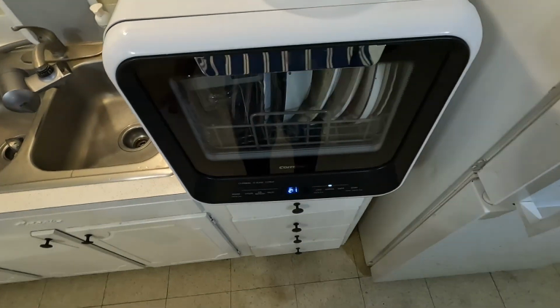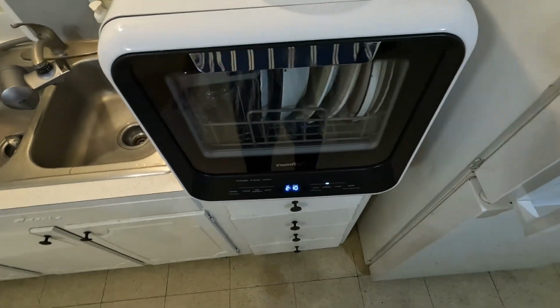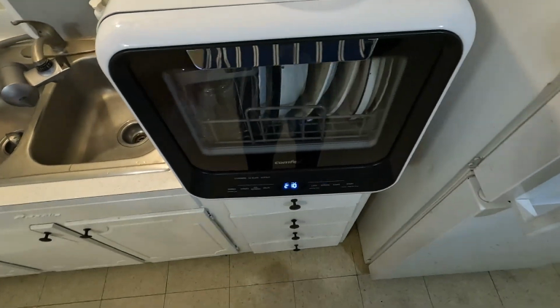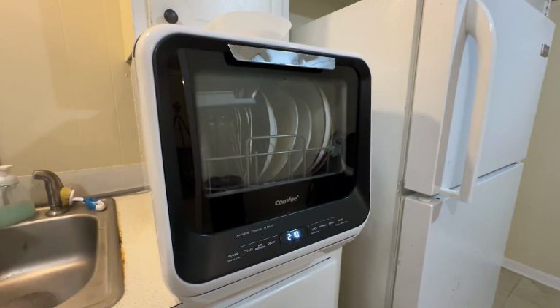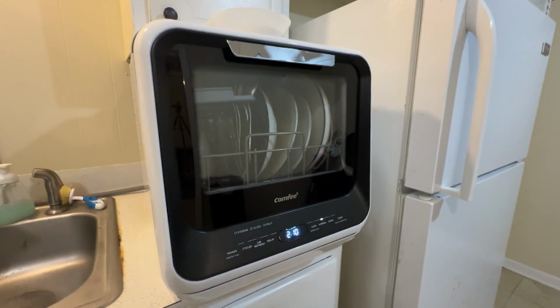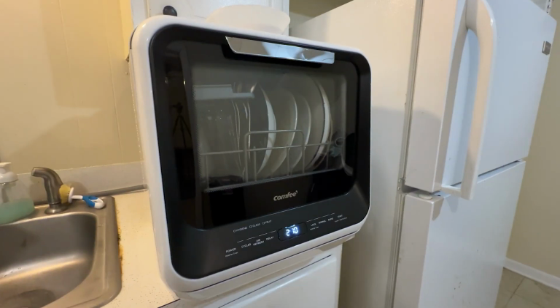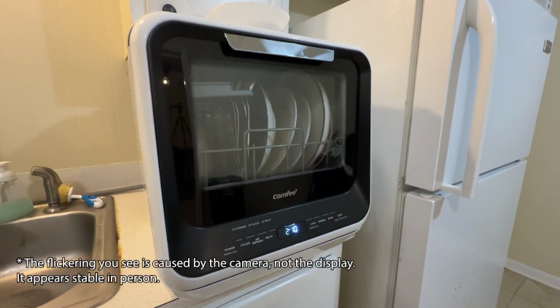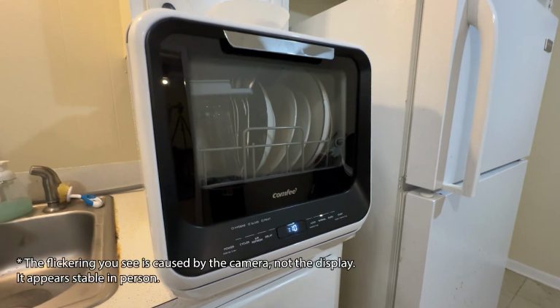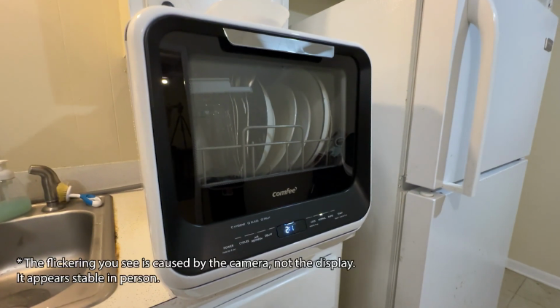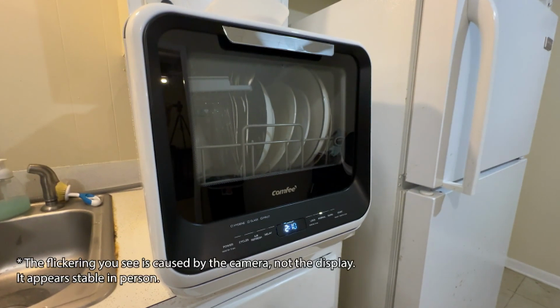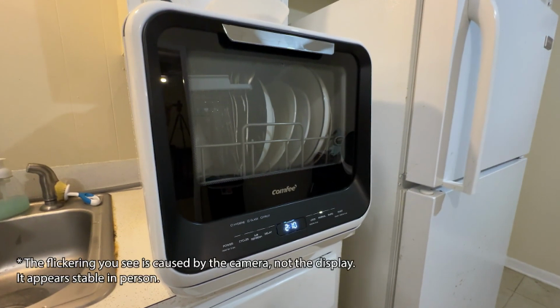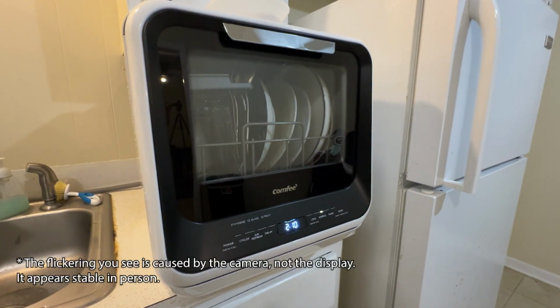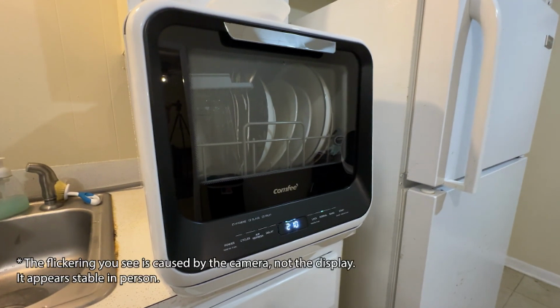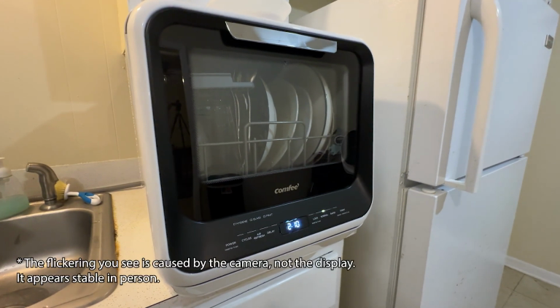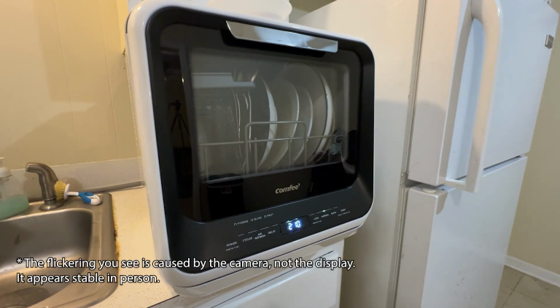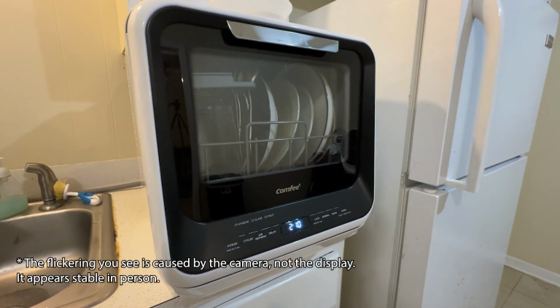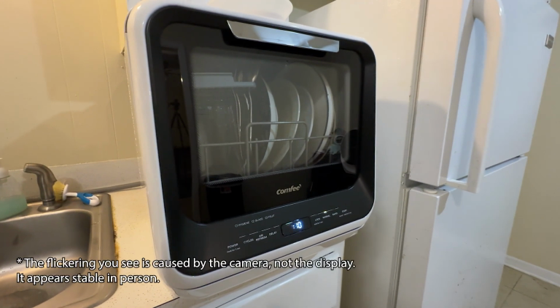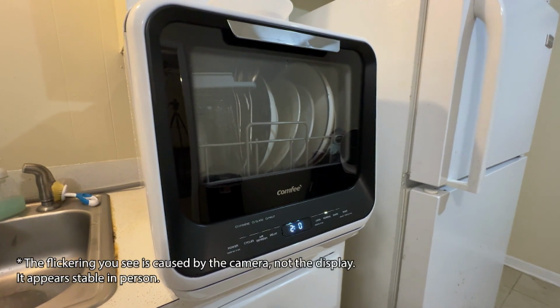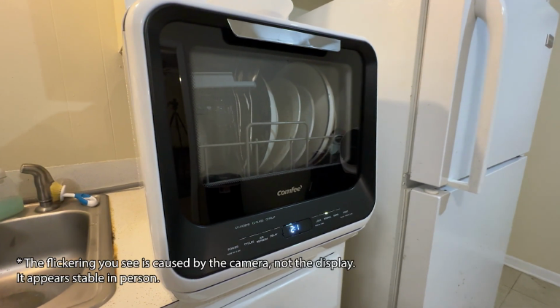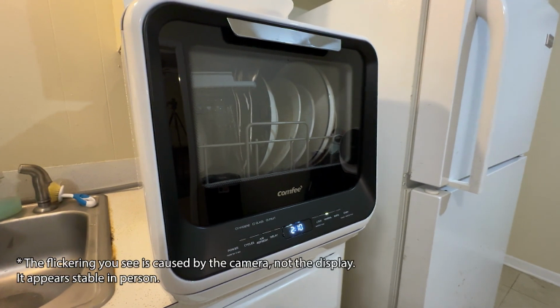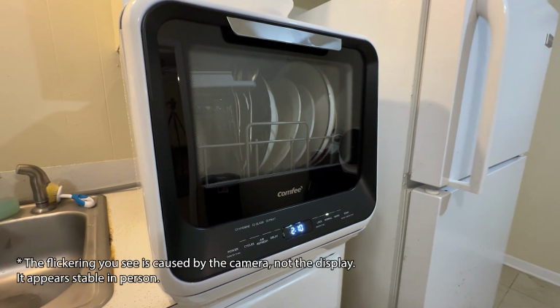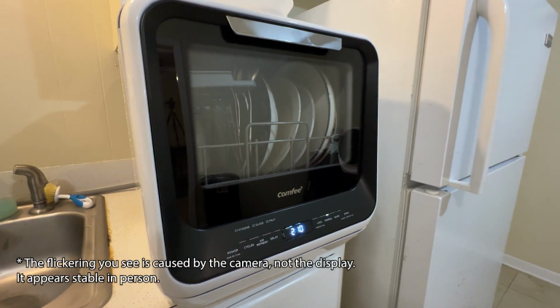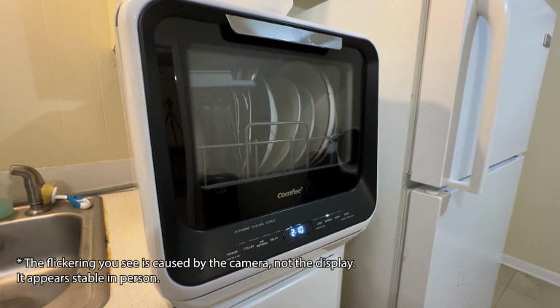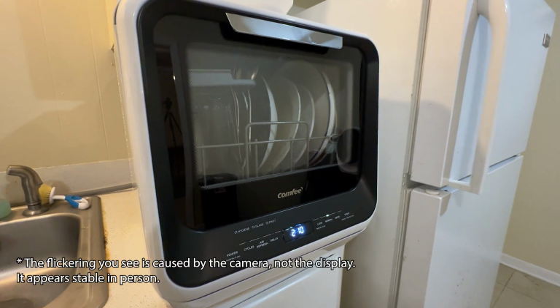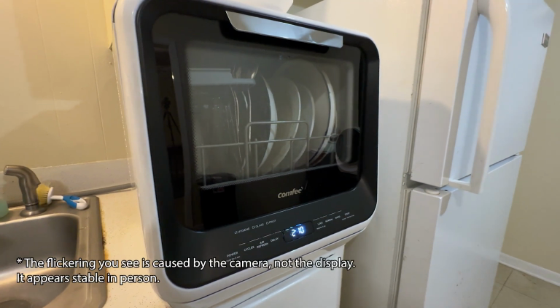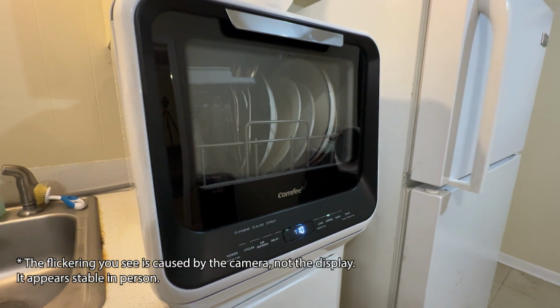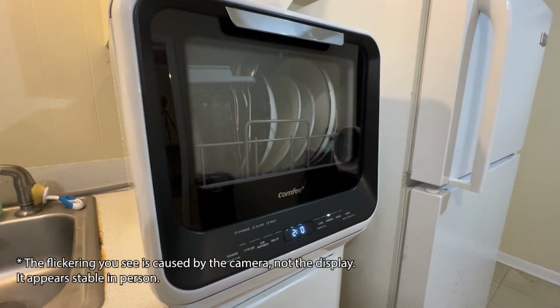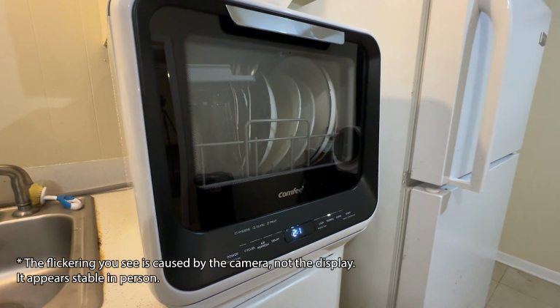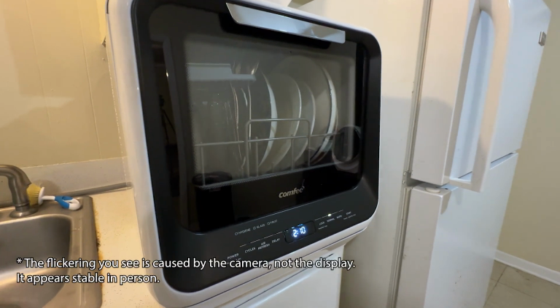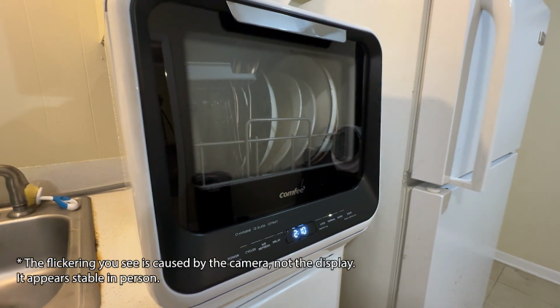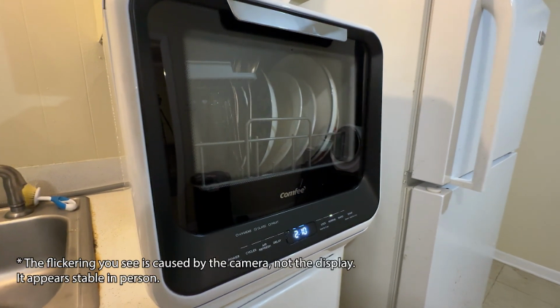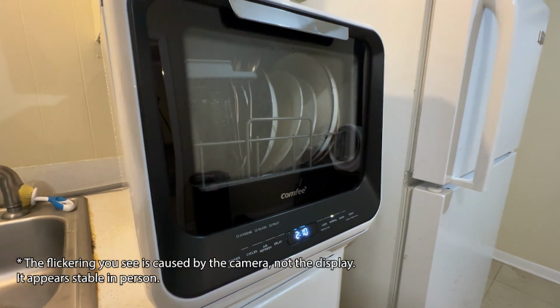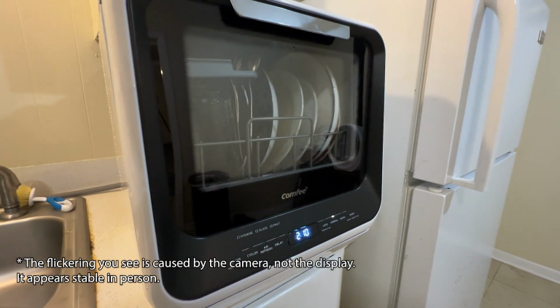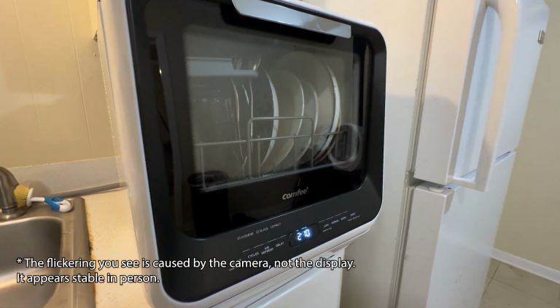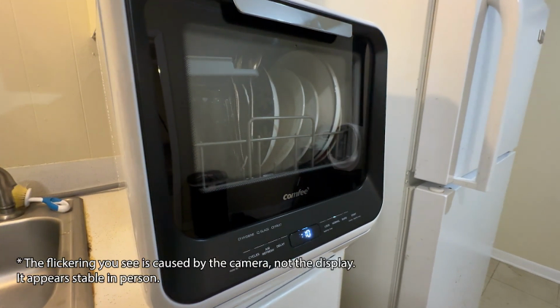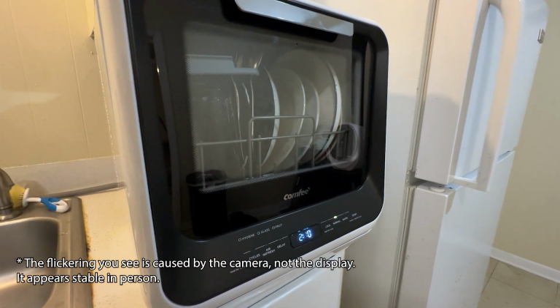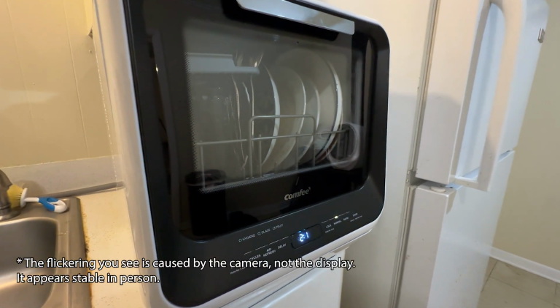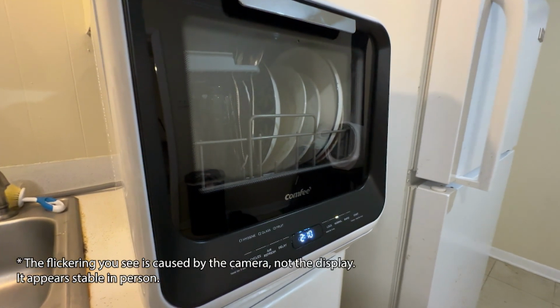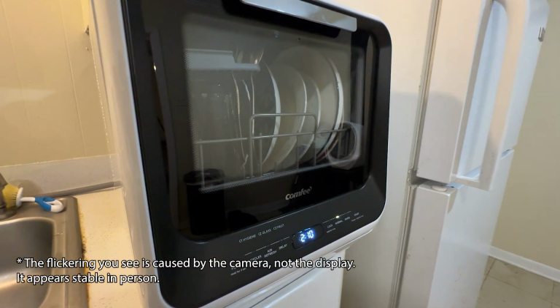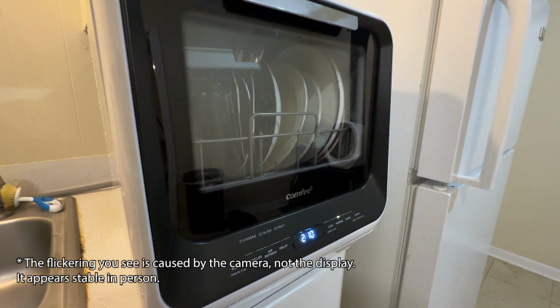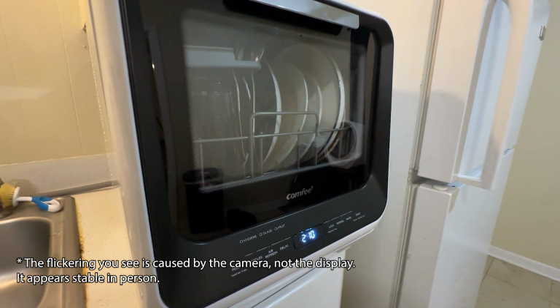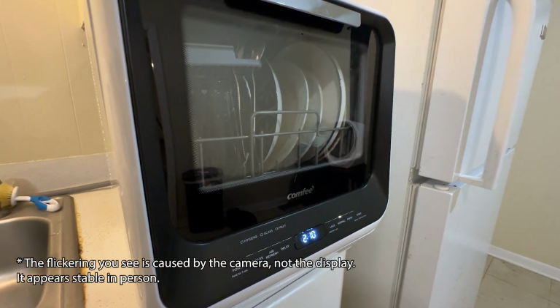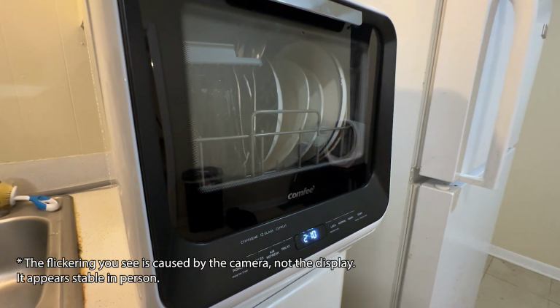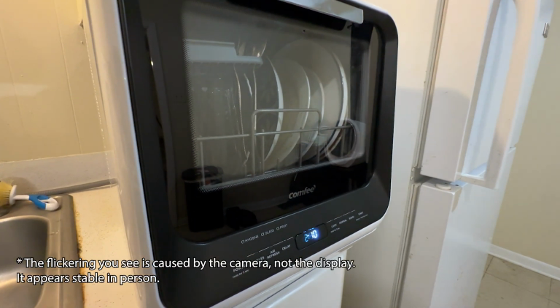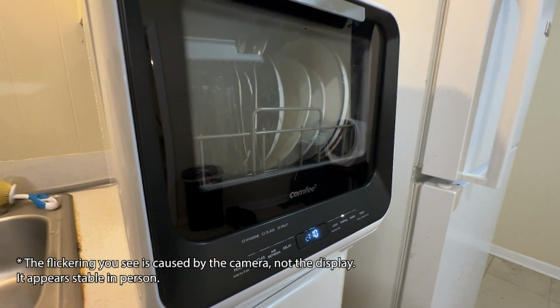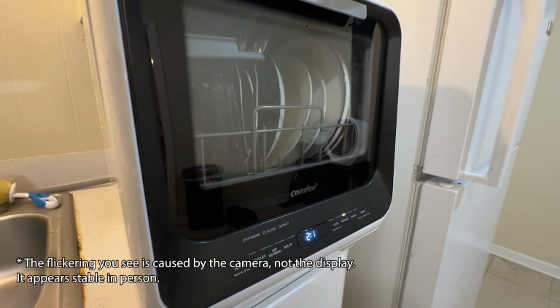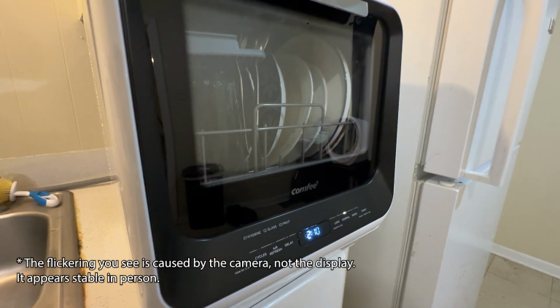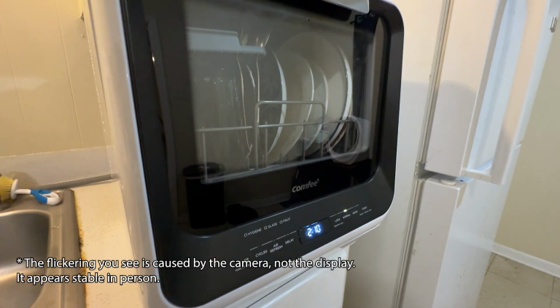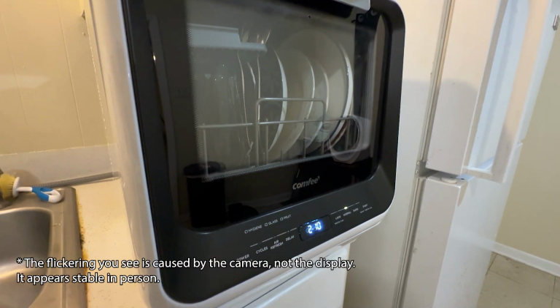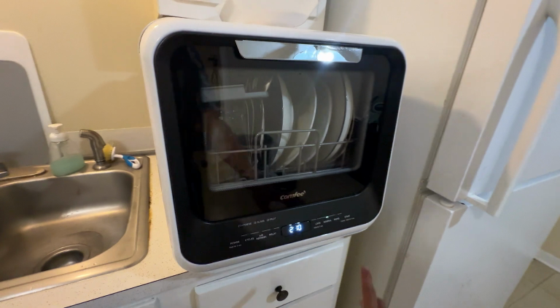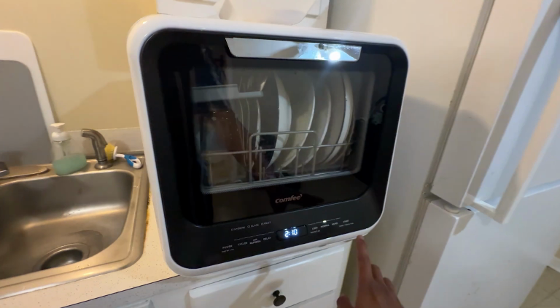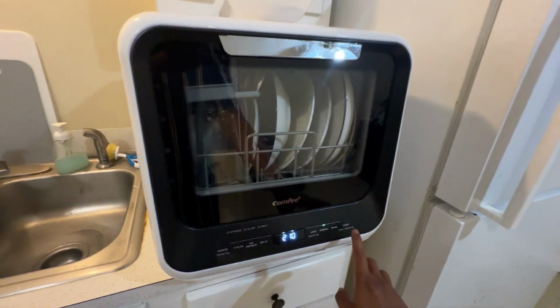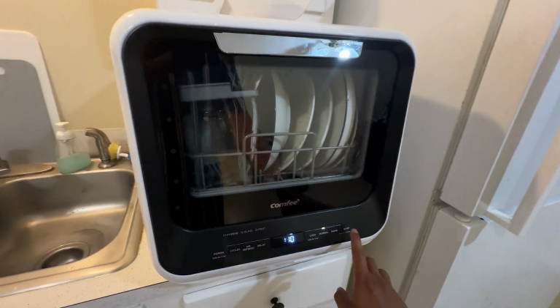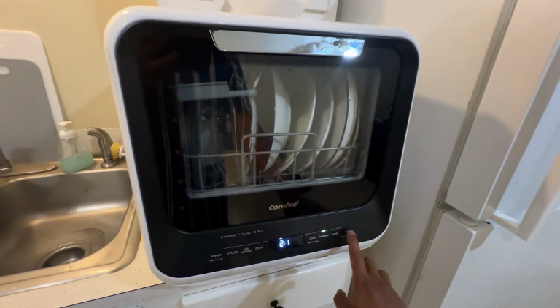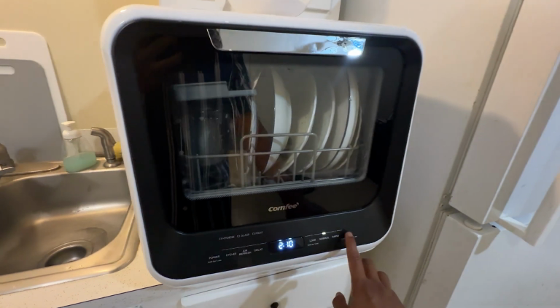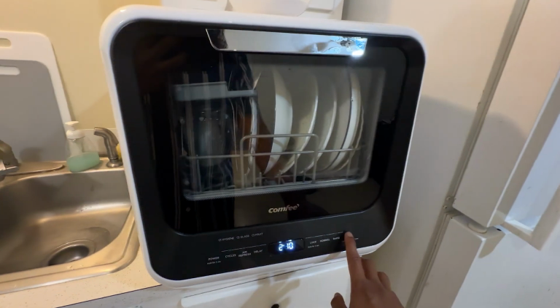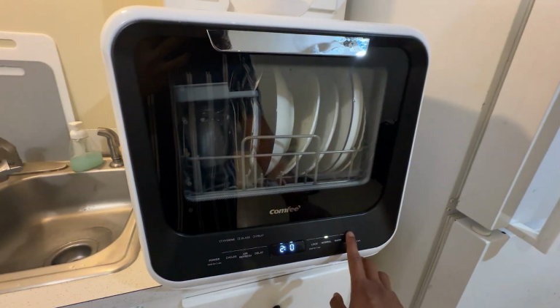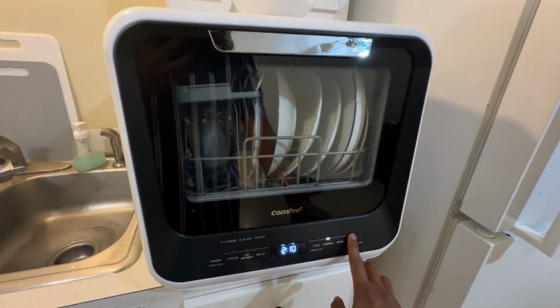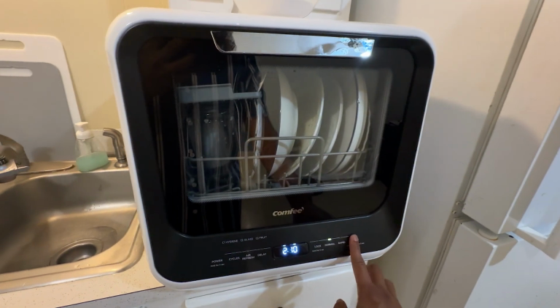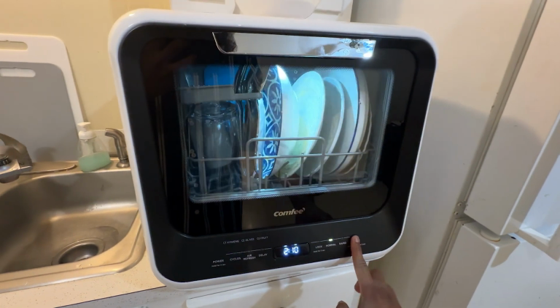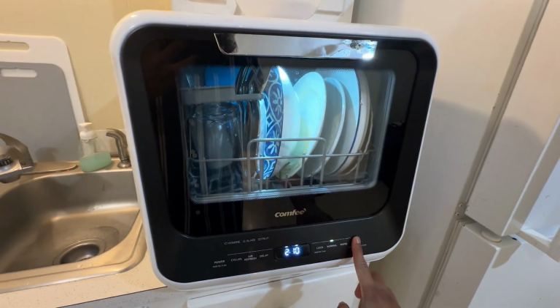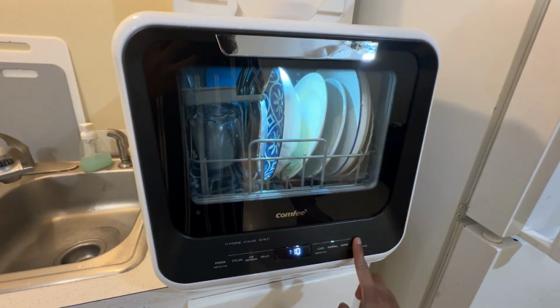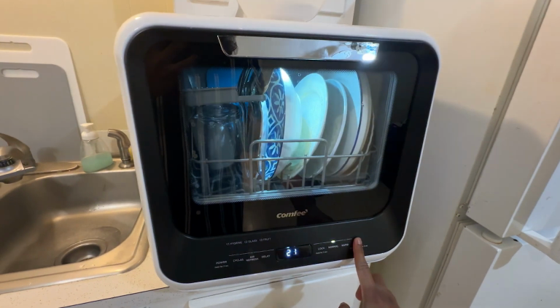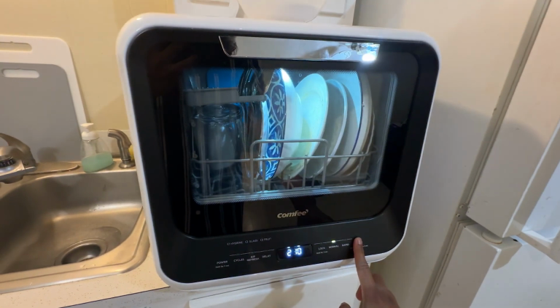I have selected the normal mode, which shows a cleaning time of 2 hours and 10 minutes. Alright, let's start it.